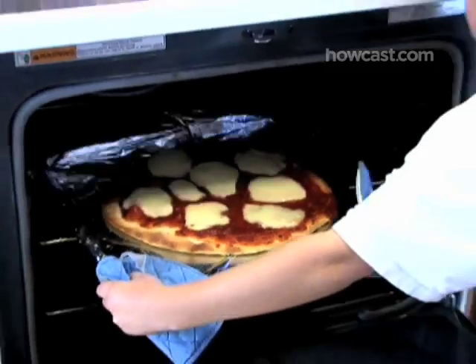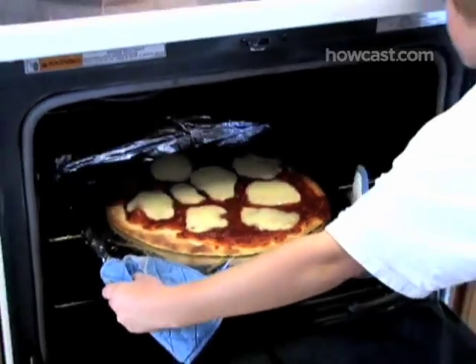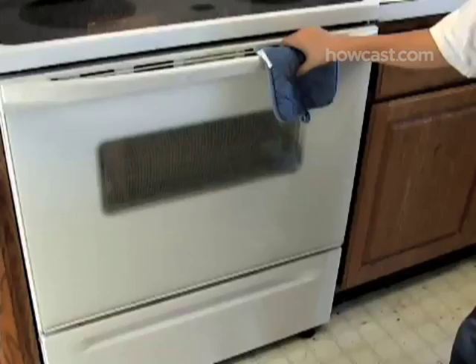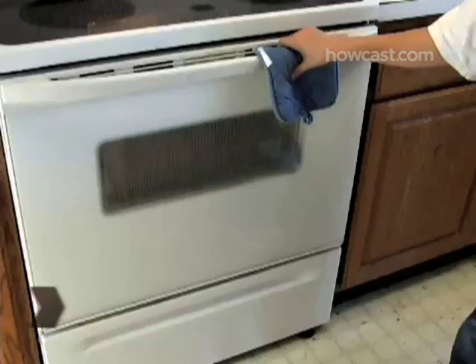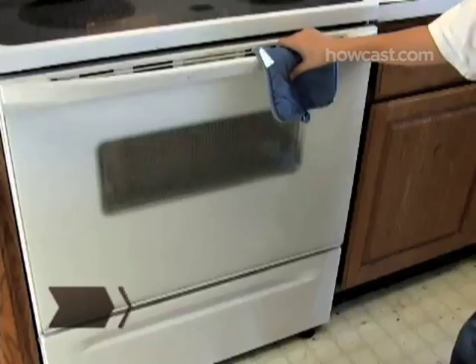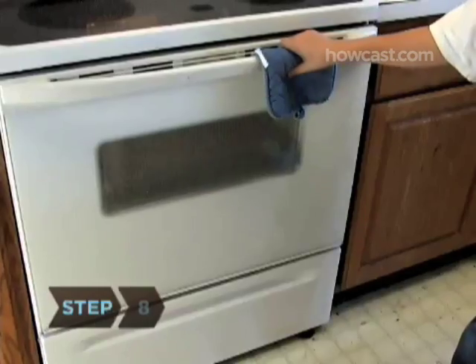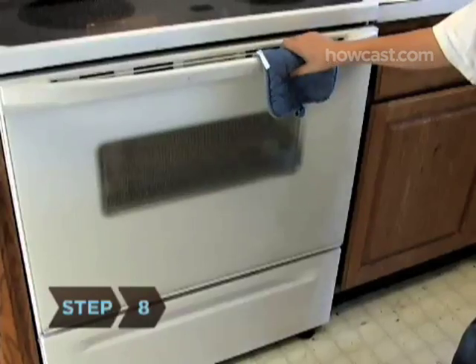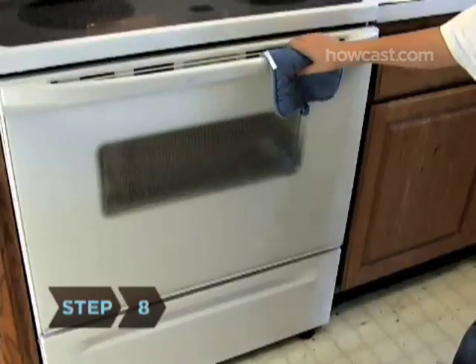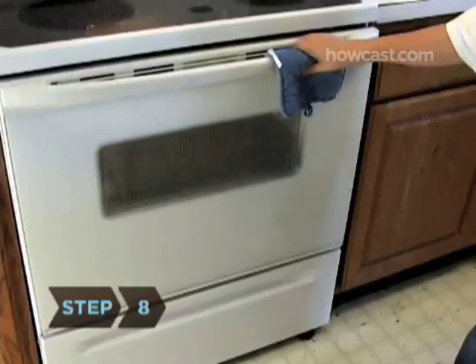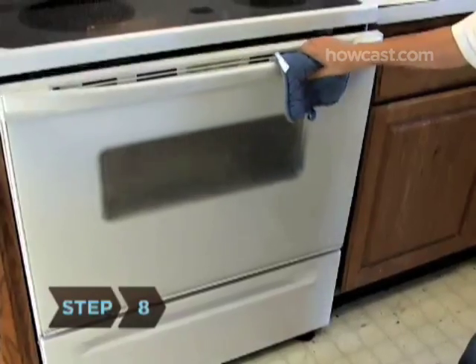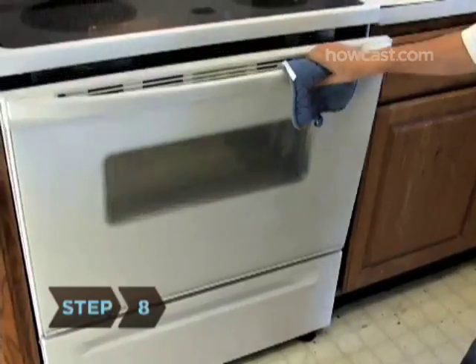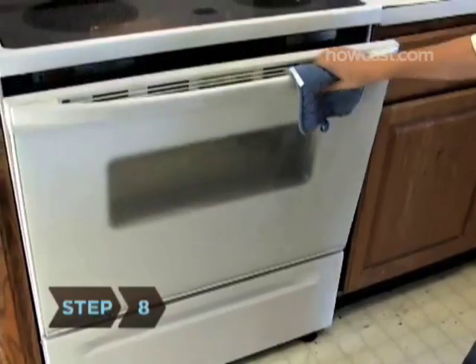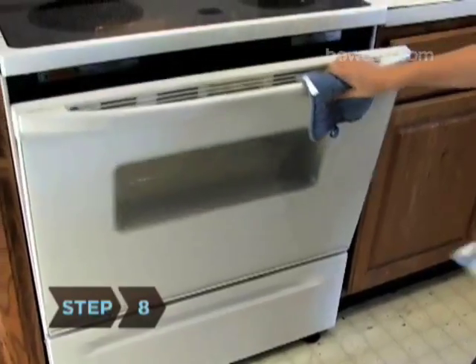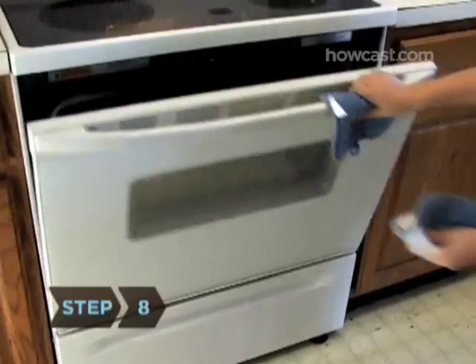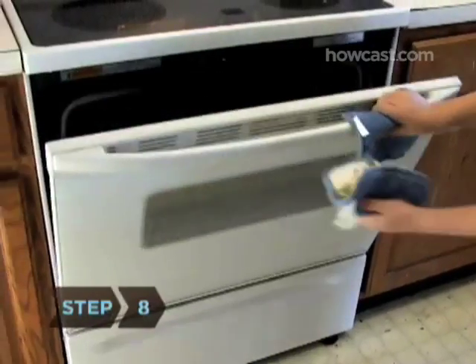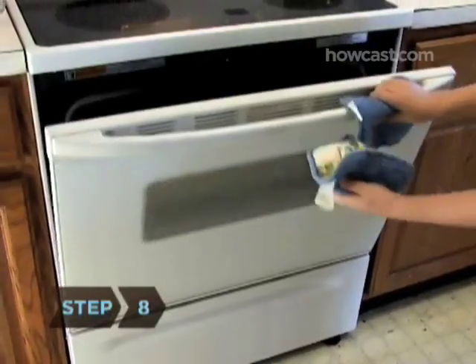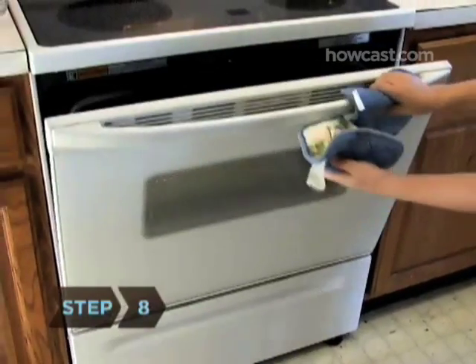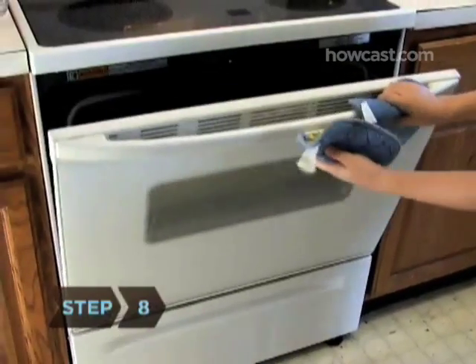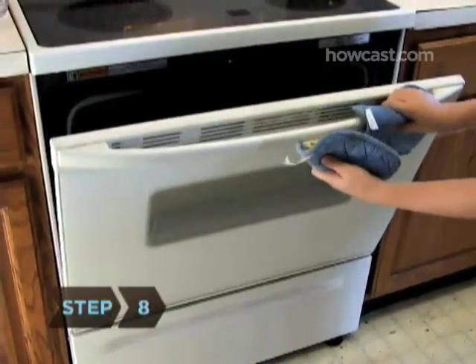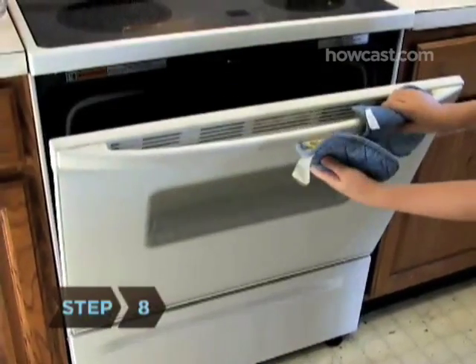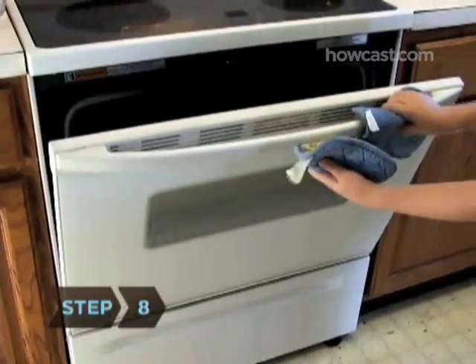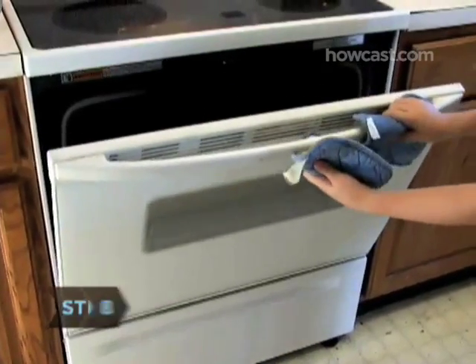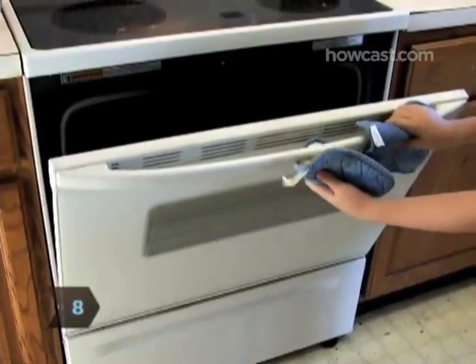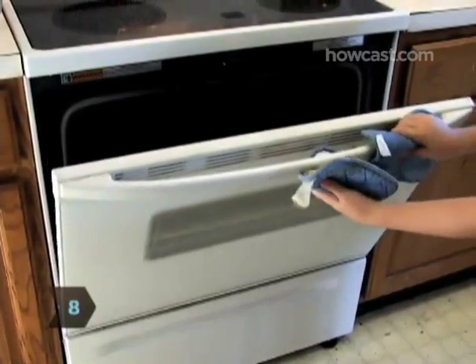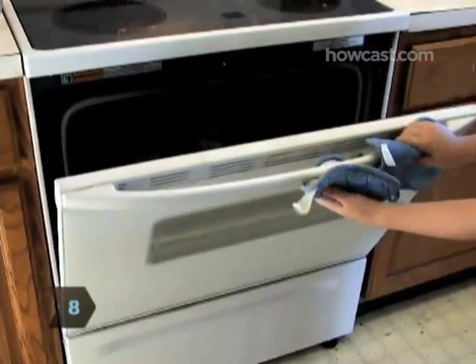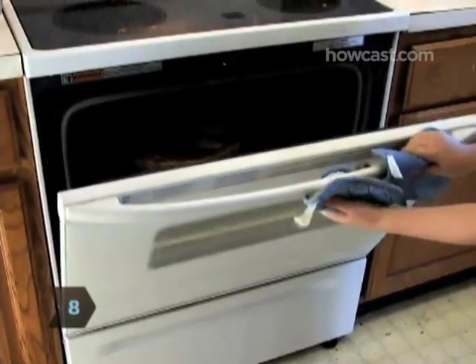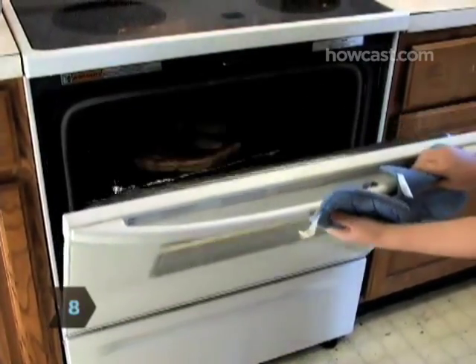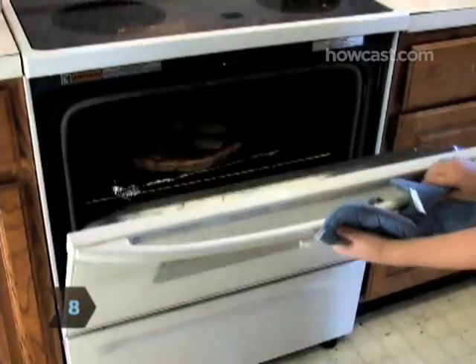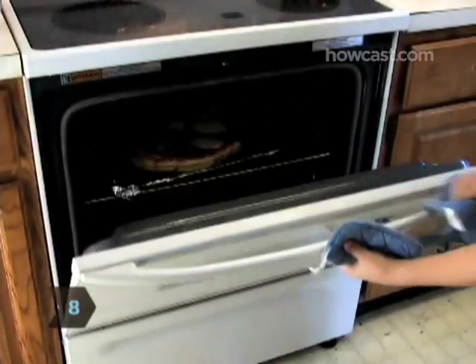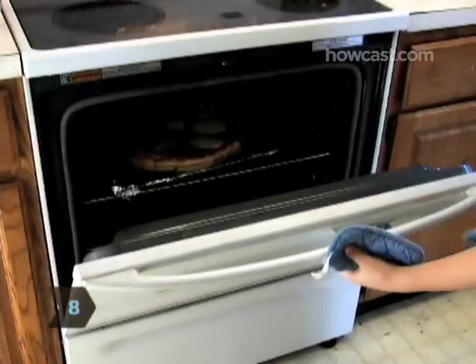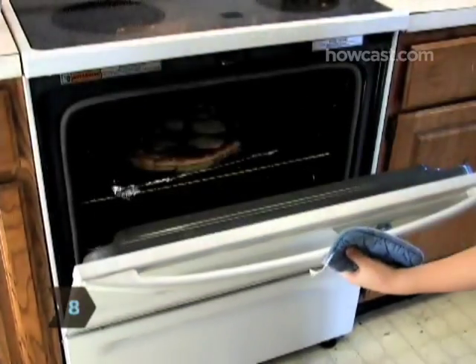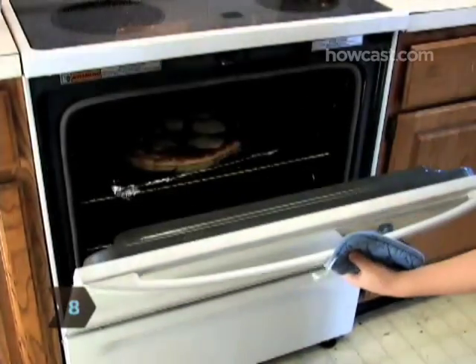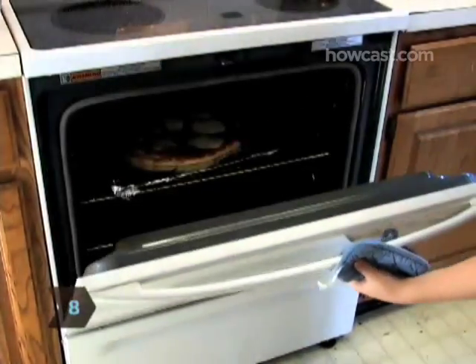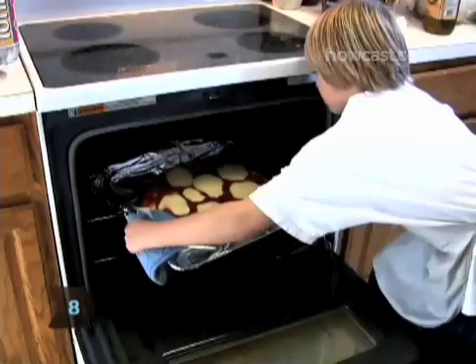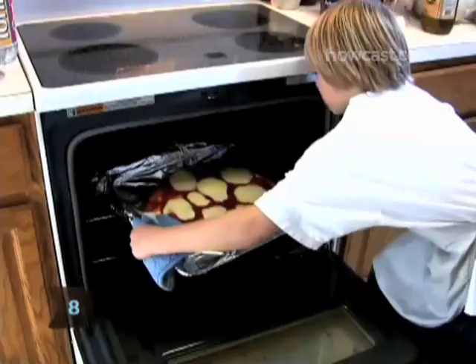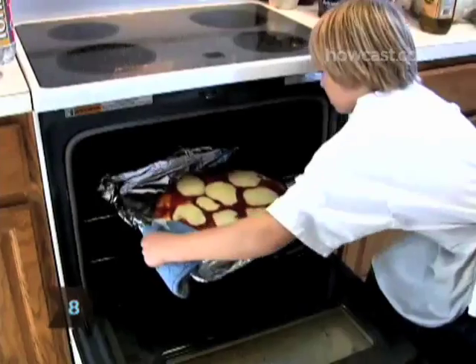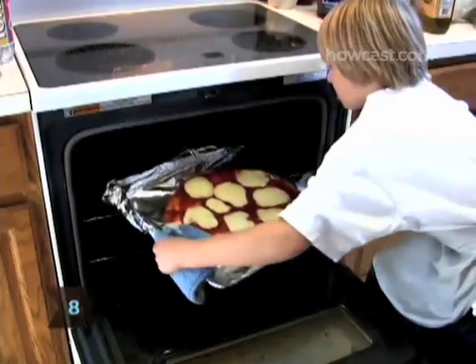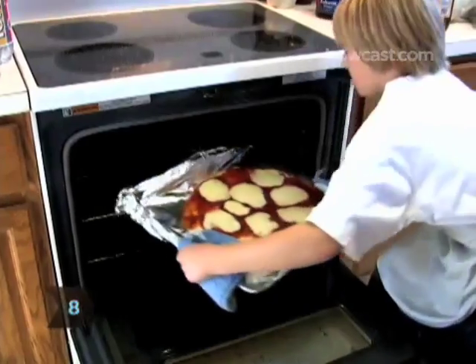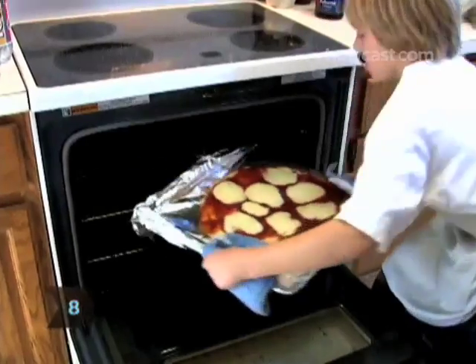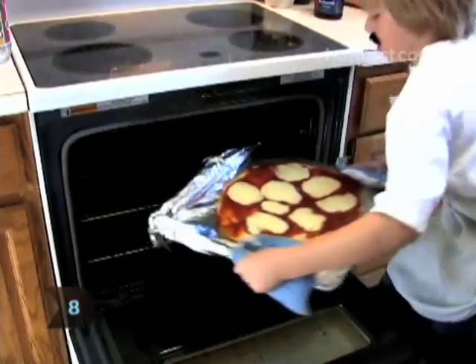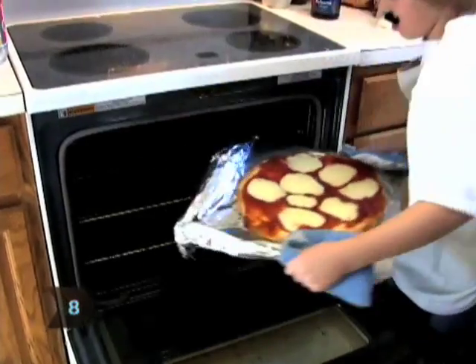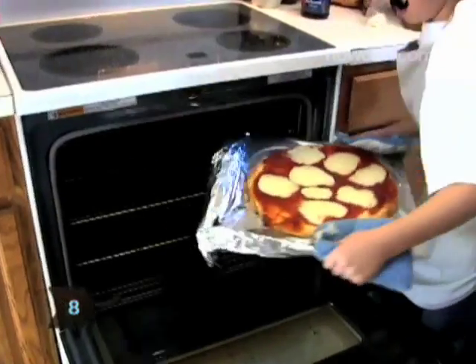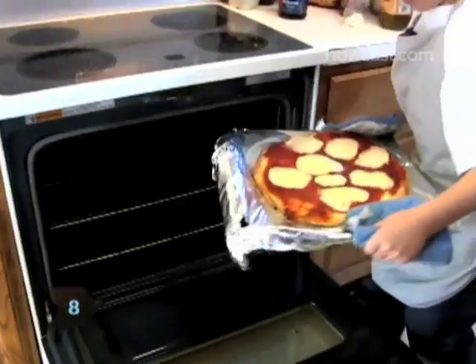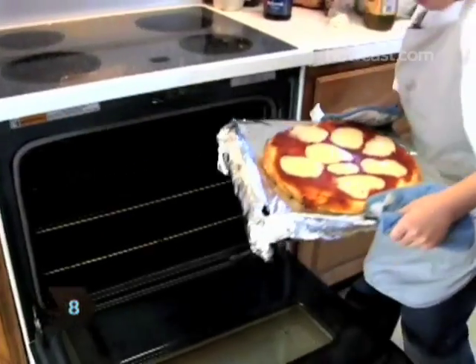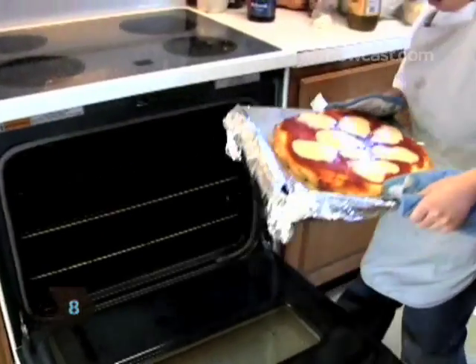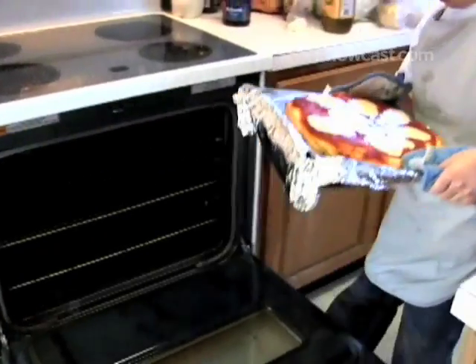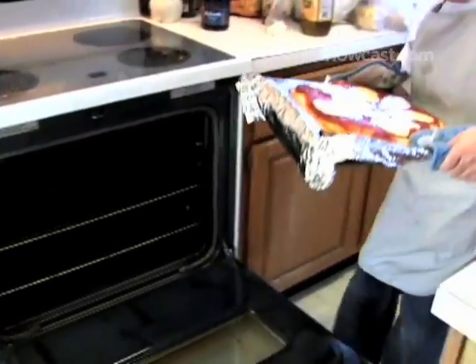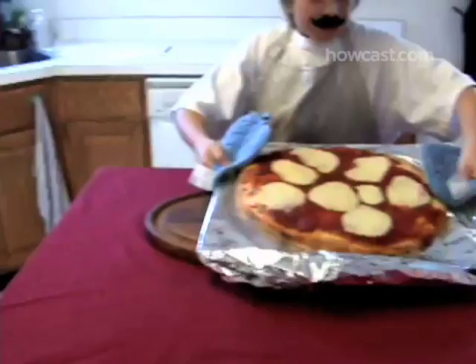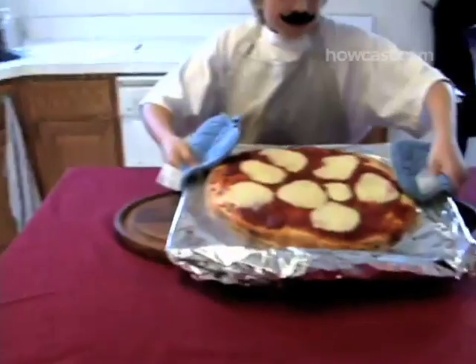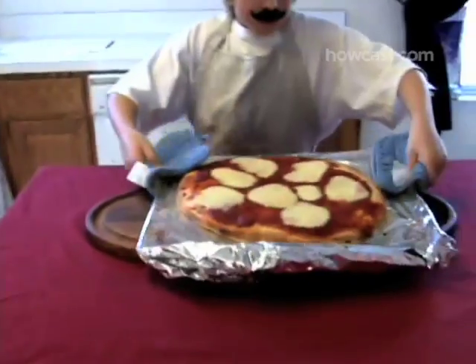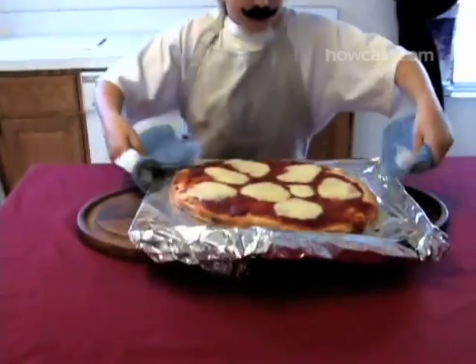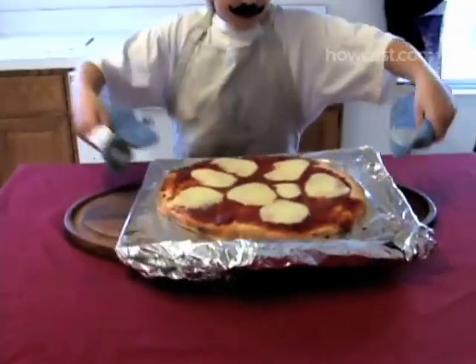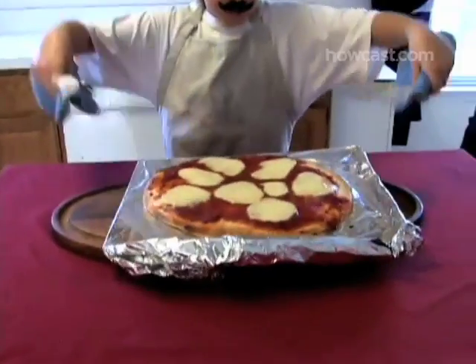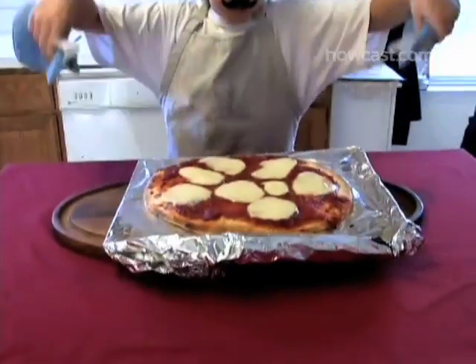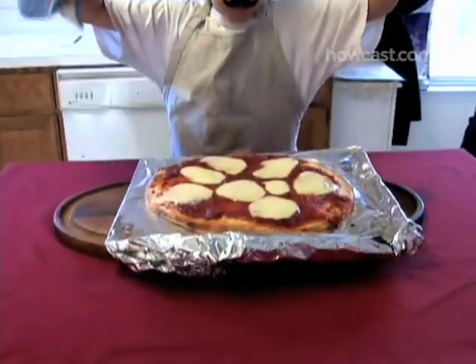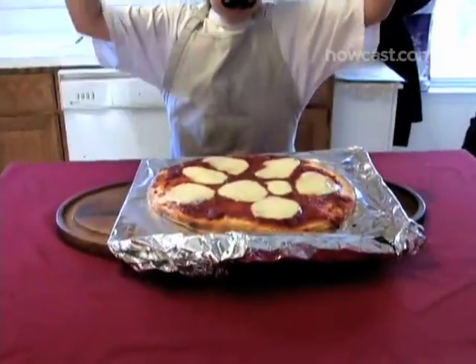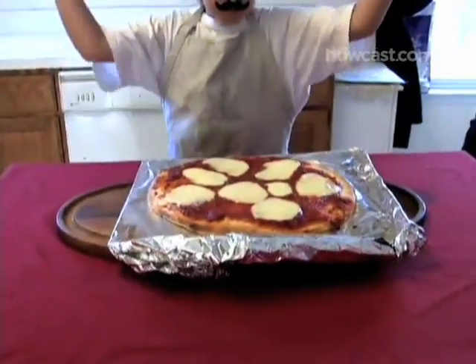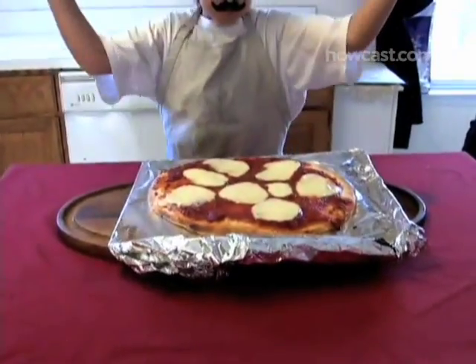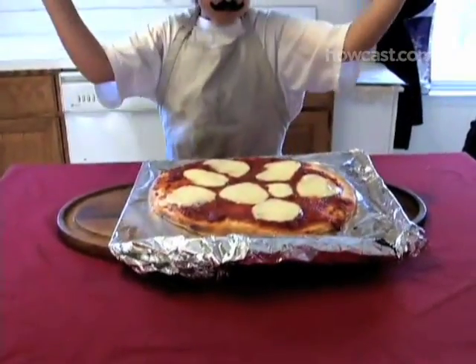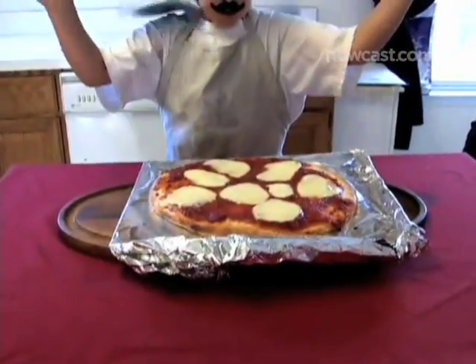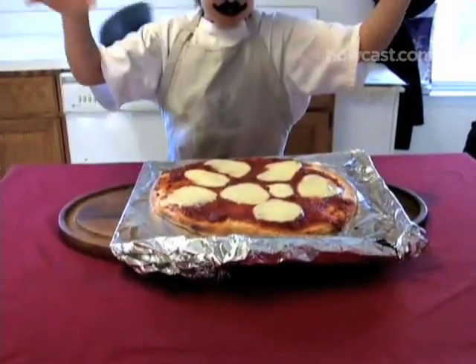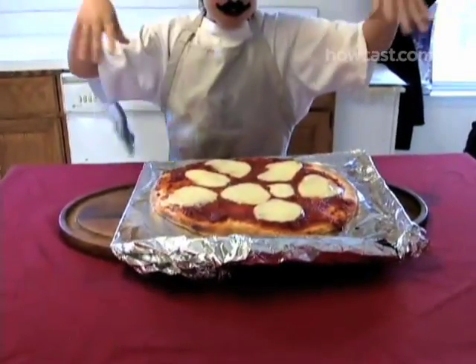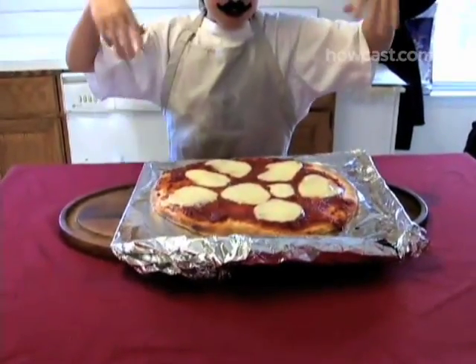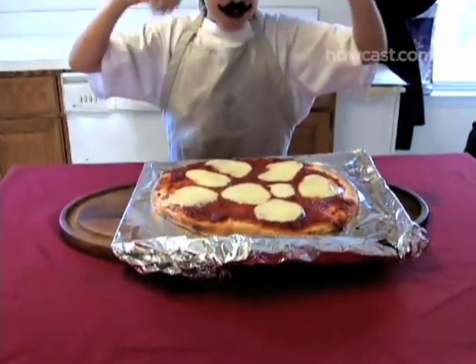Step 8. Remove the pizza pan from the oven and place on a flat, heat-resistant surface, like a large cutting board.